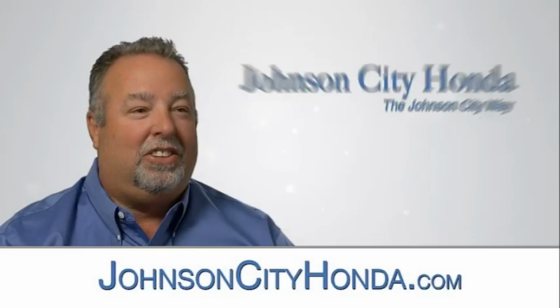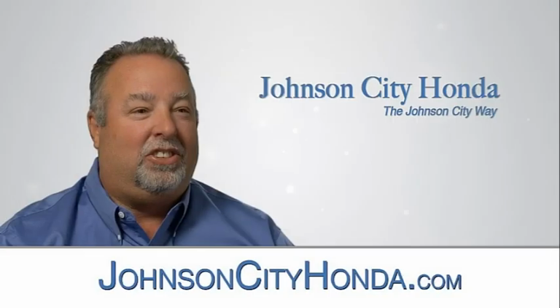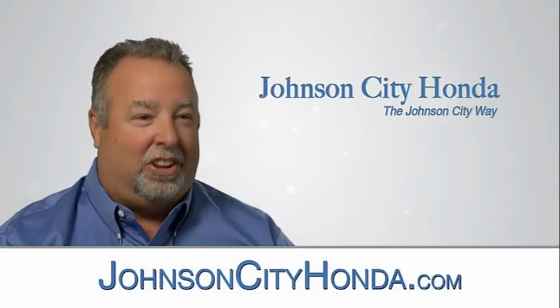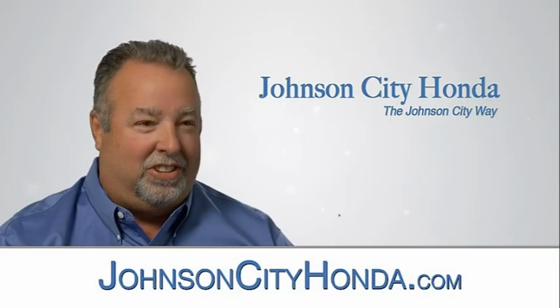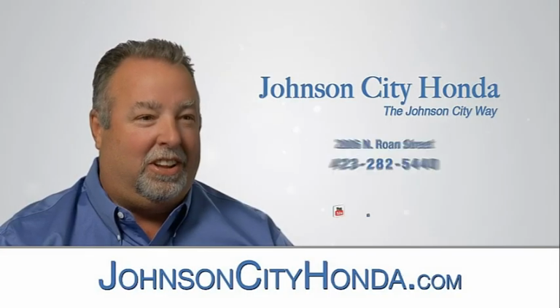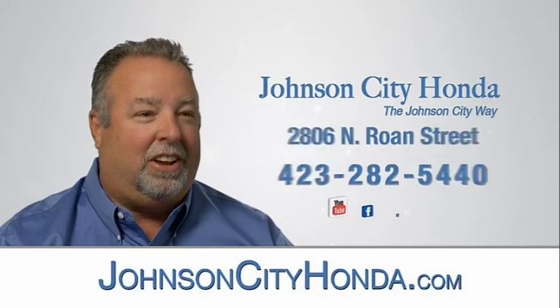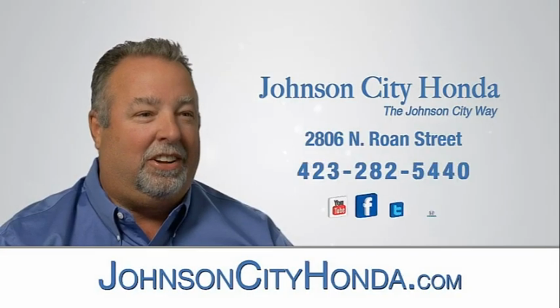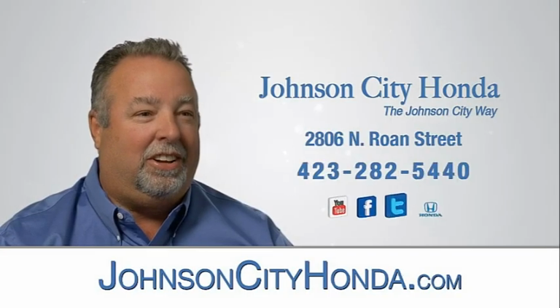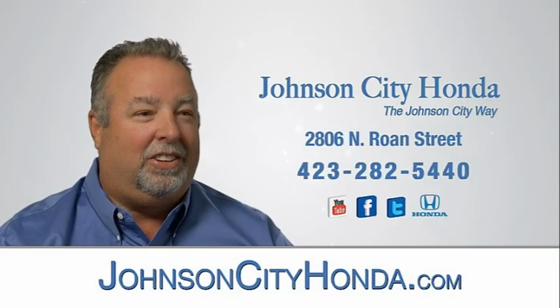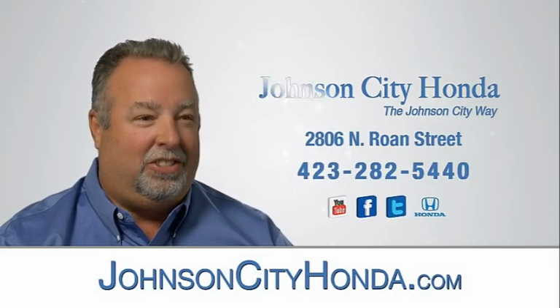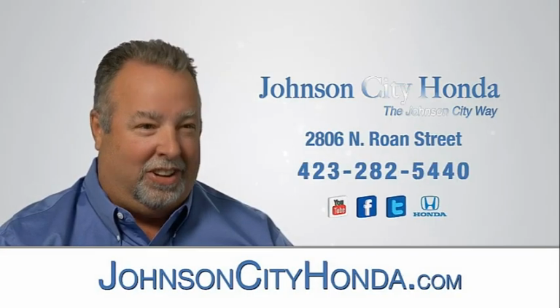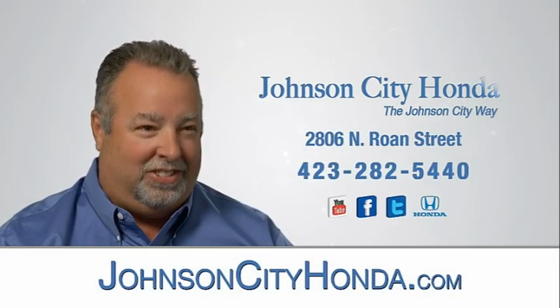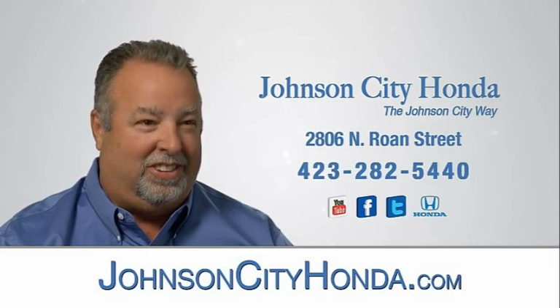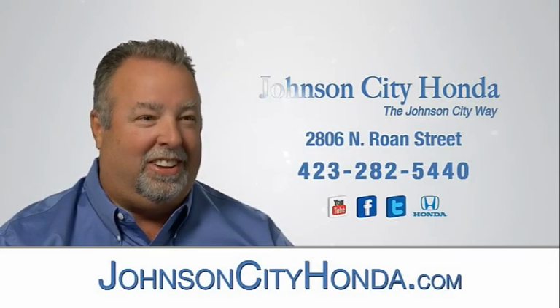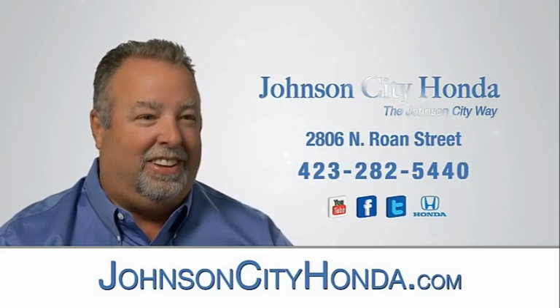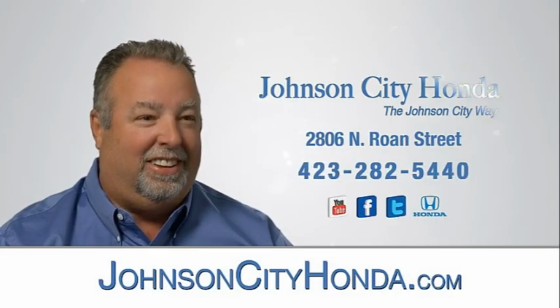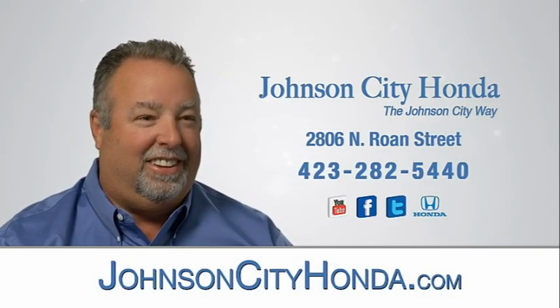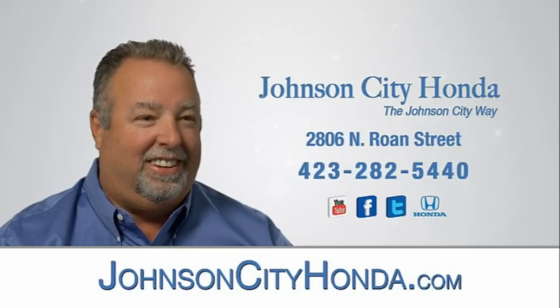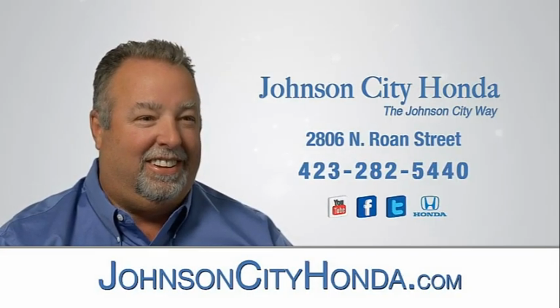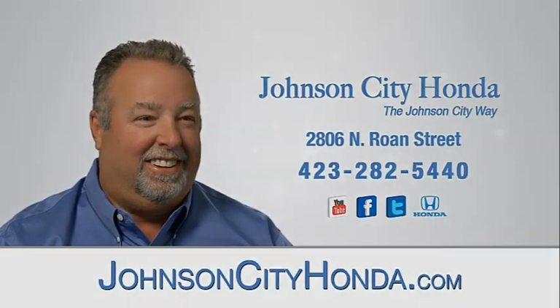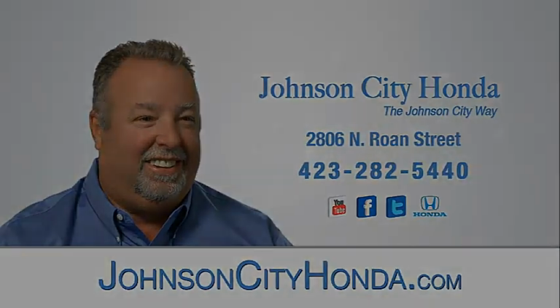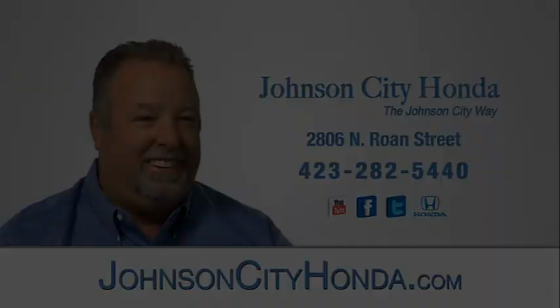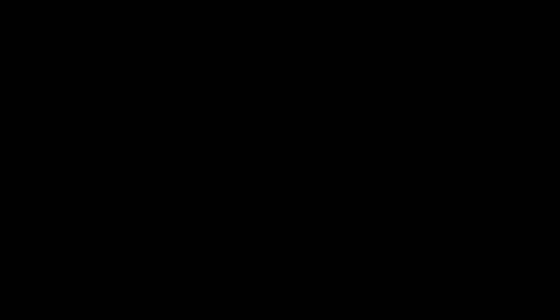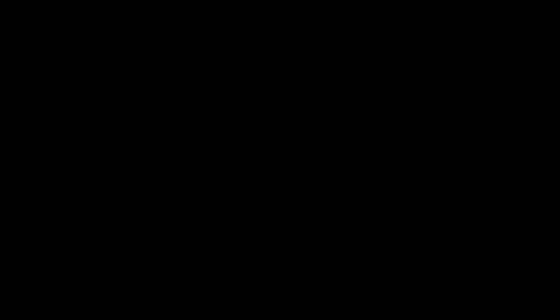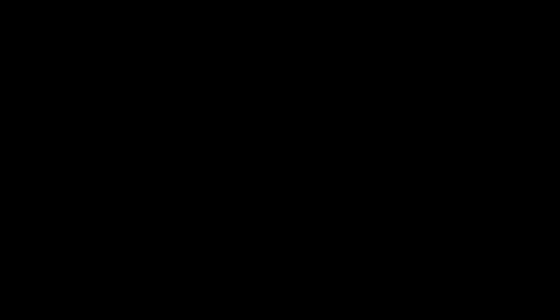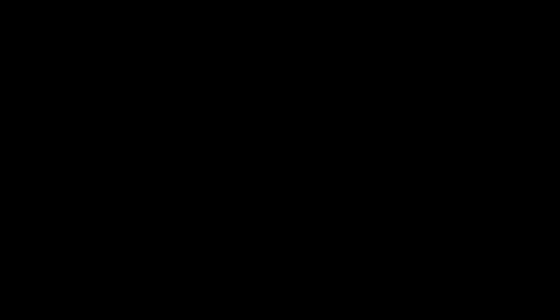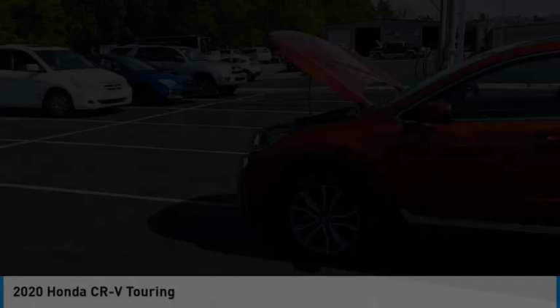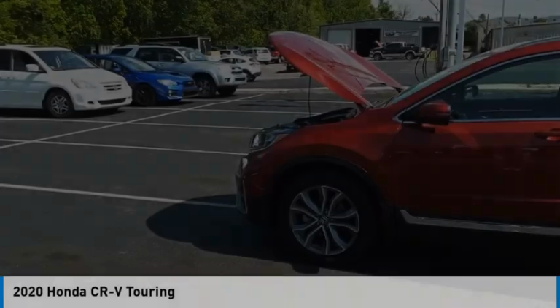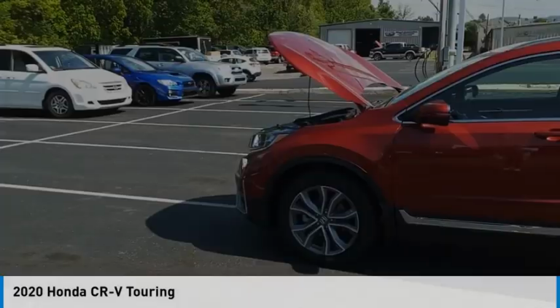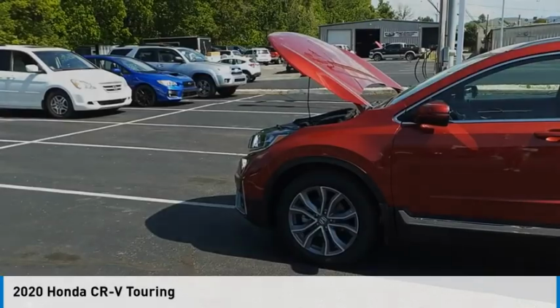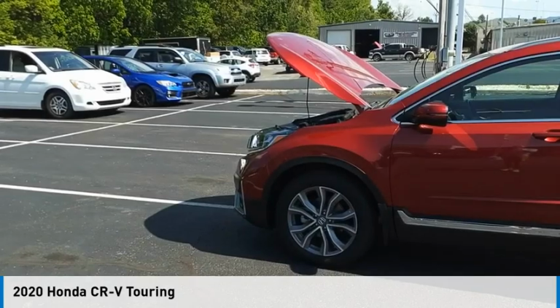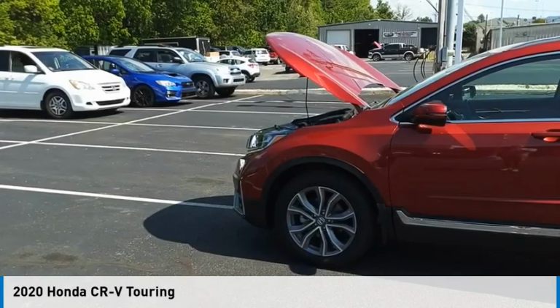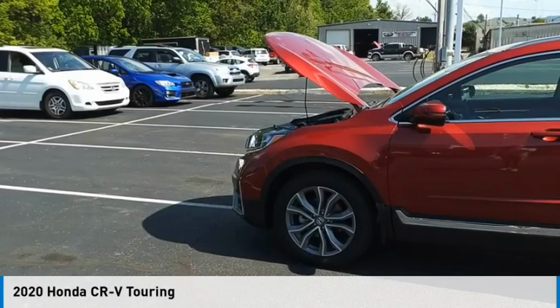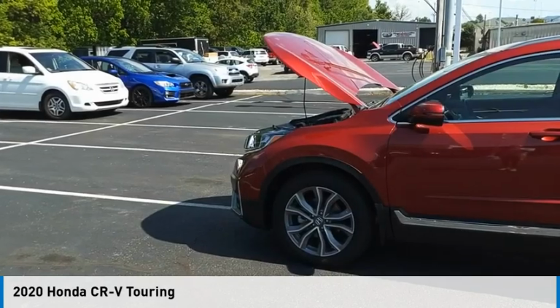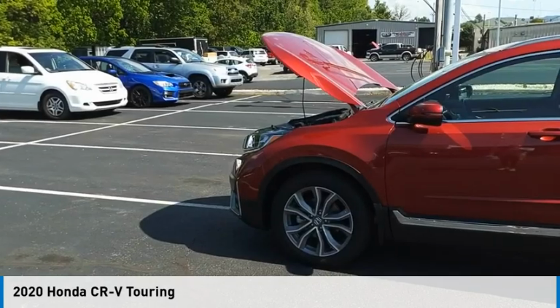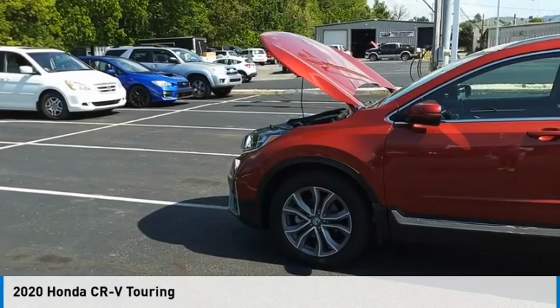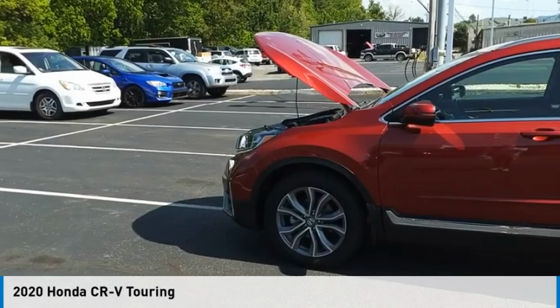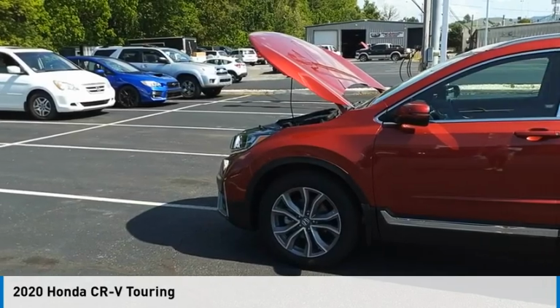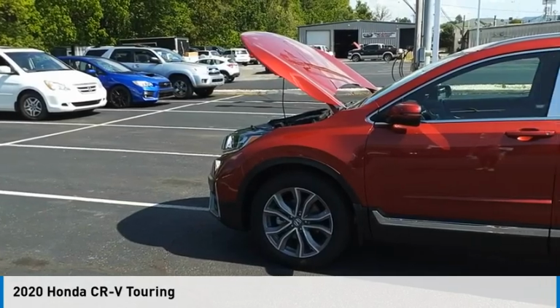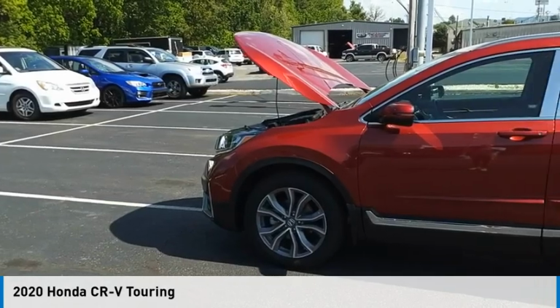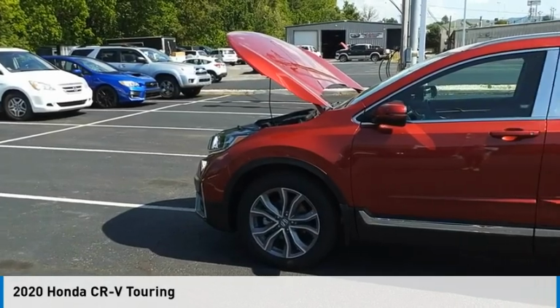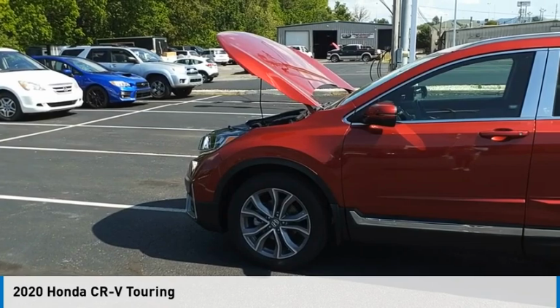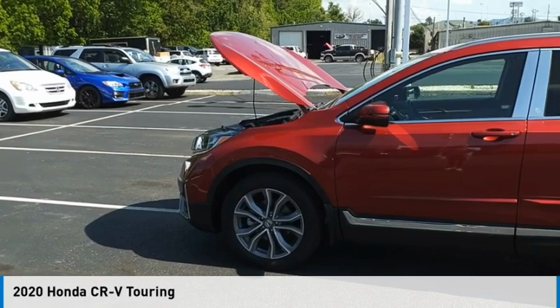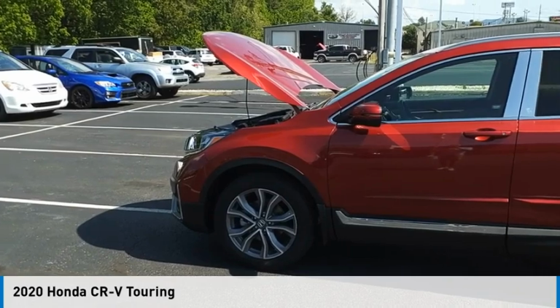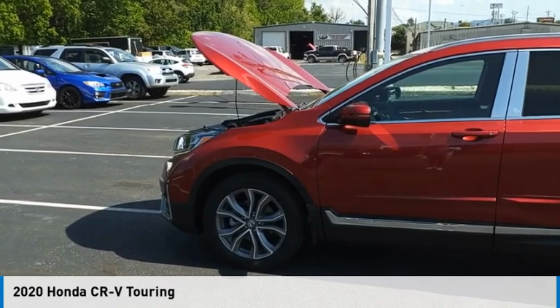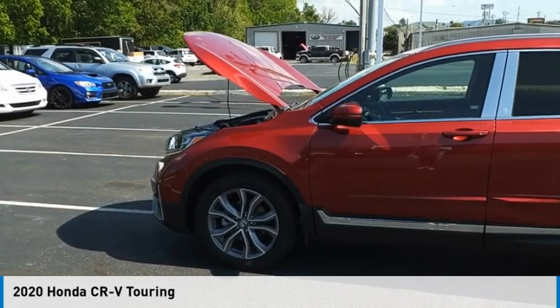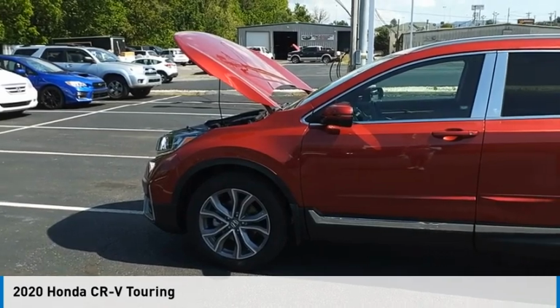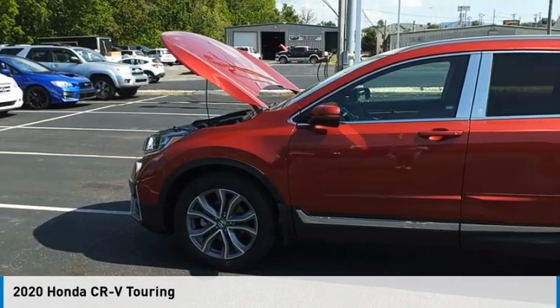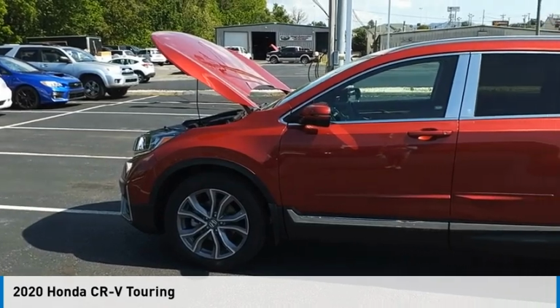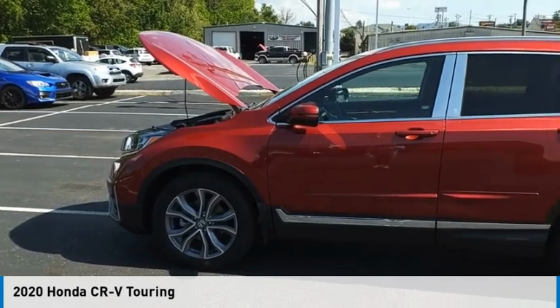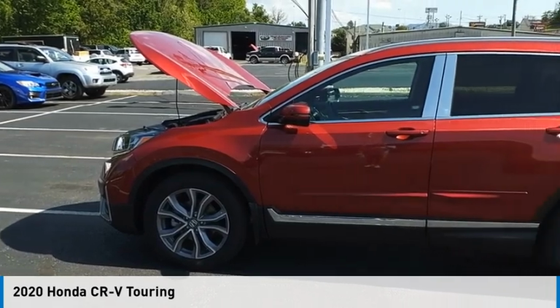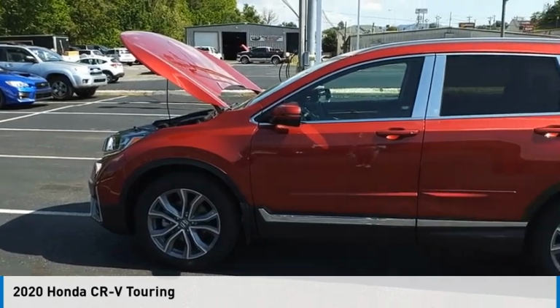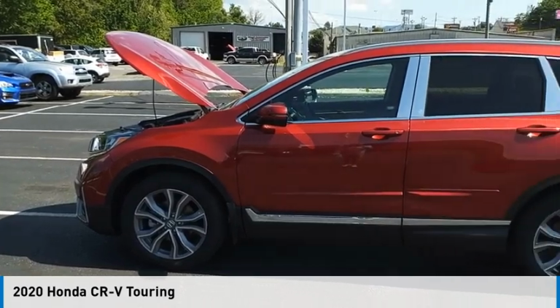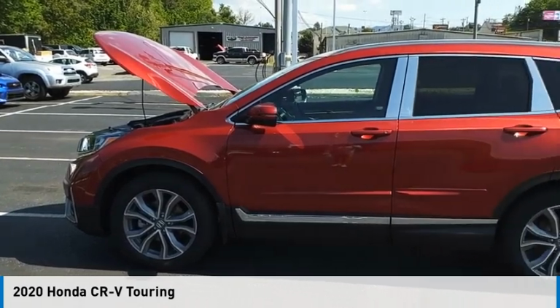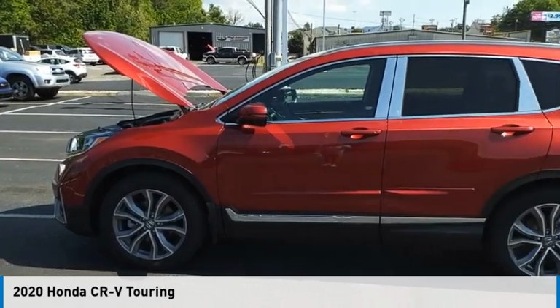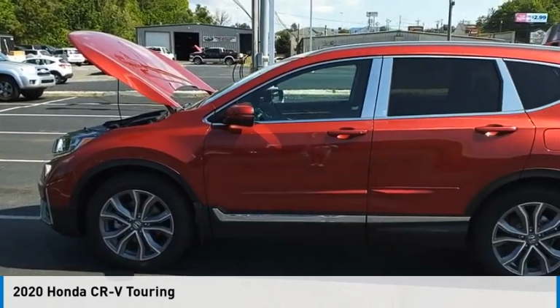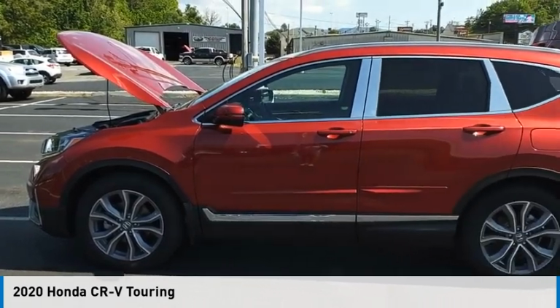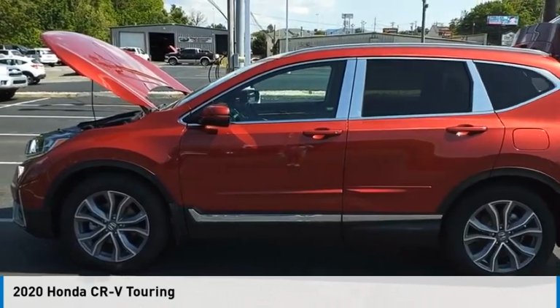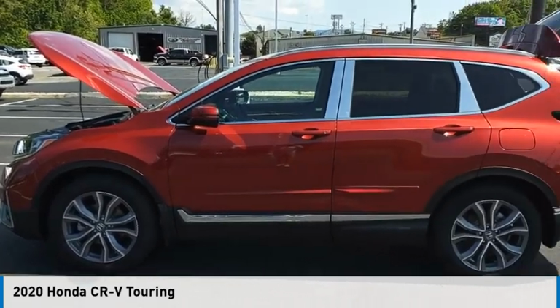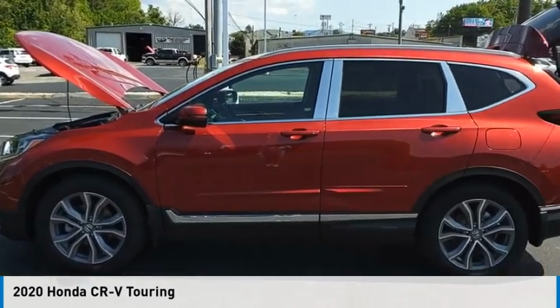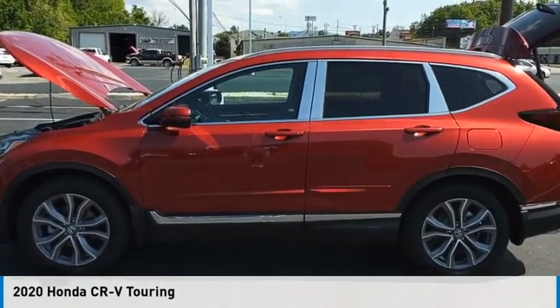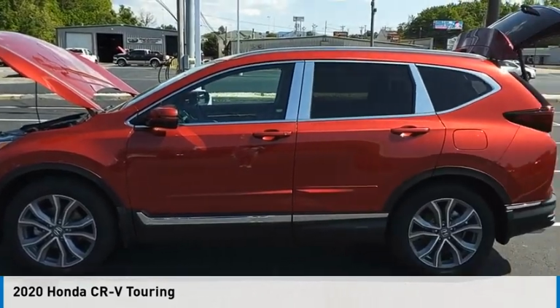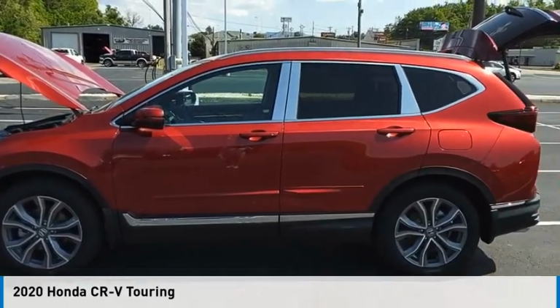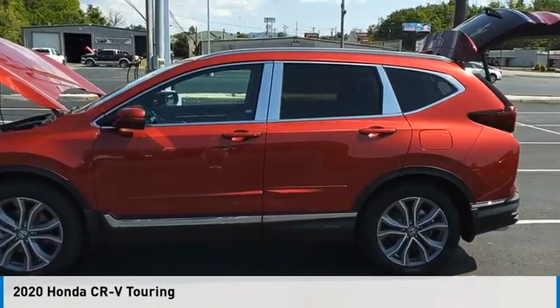Johnson City Honda. We are pleased to show you the 2020 CR-V.